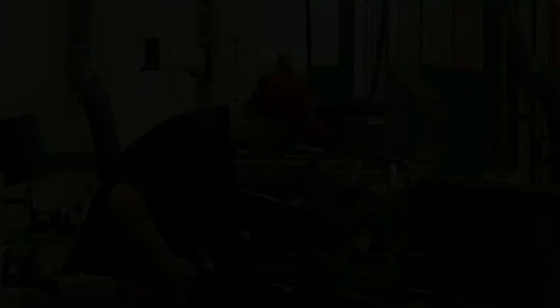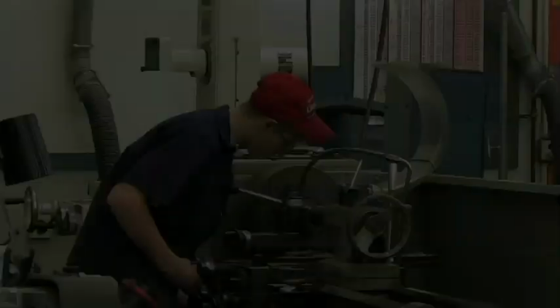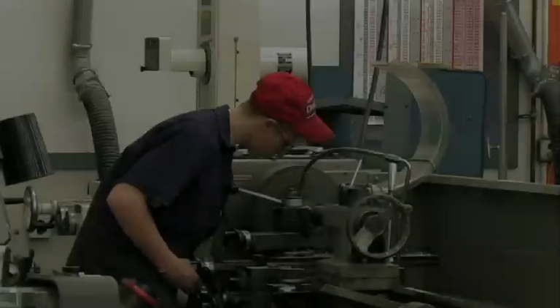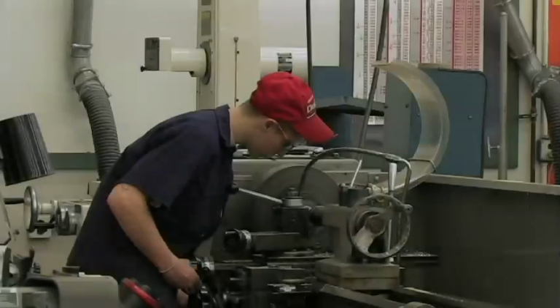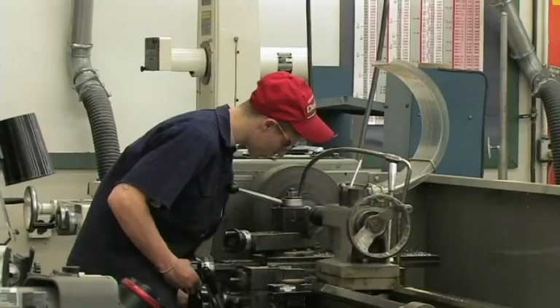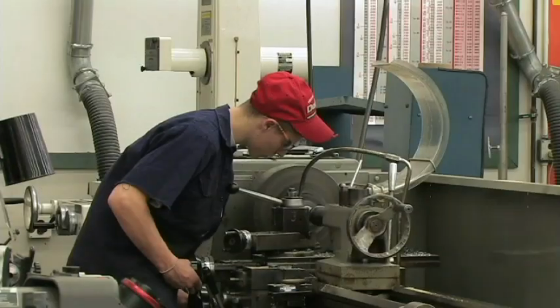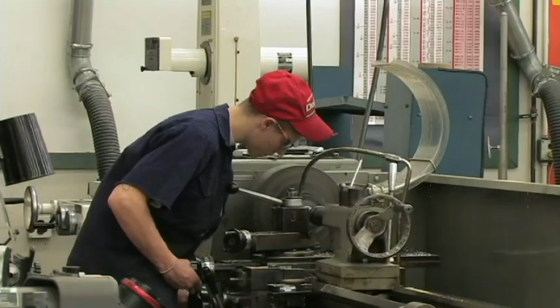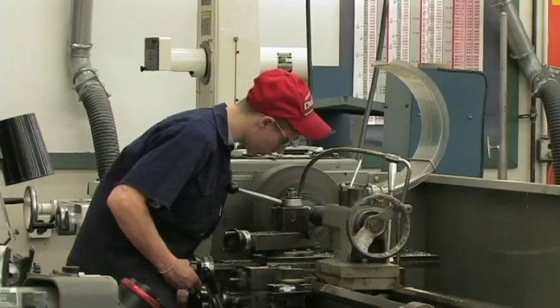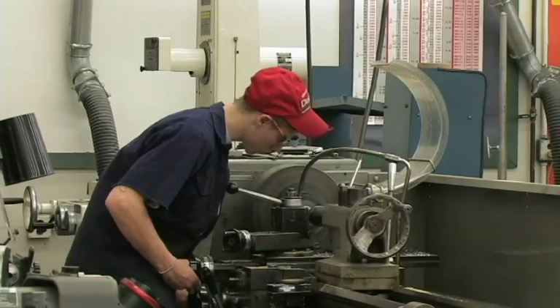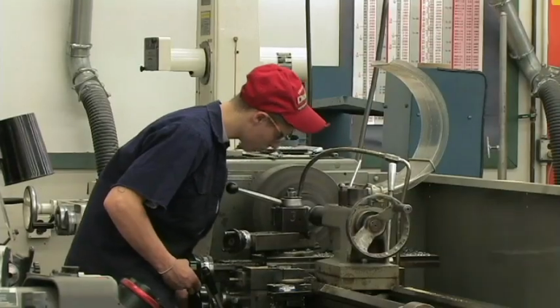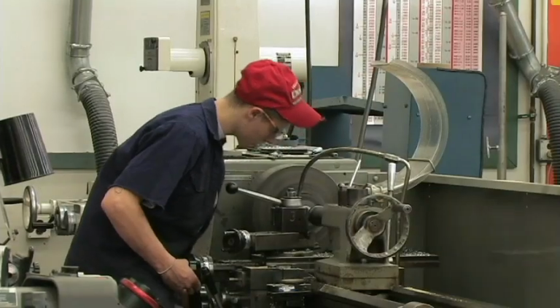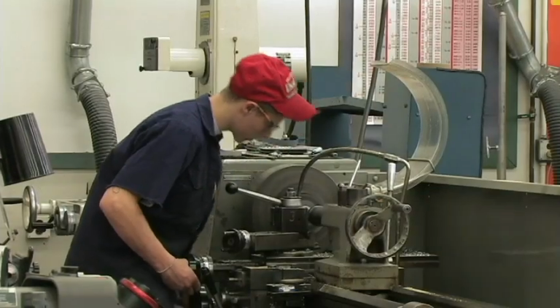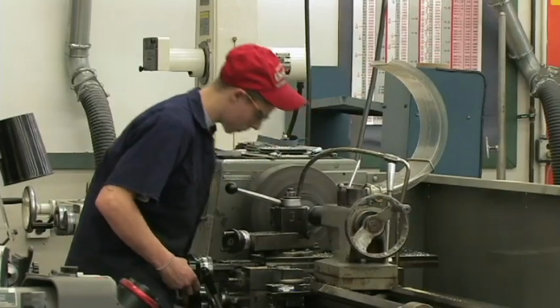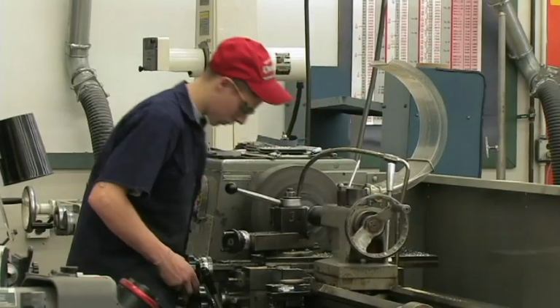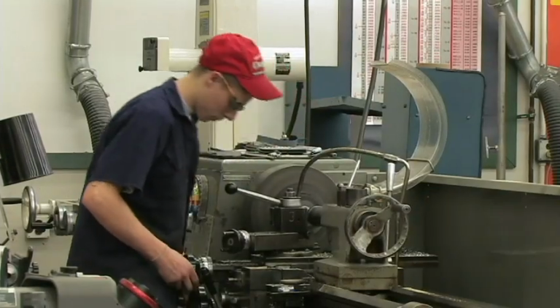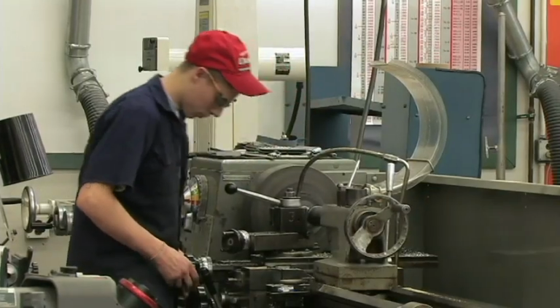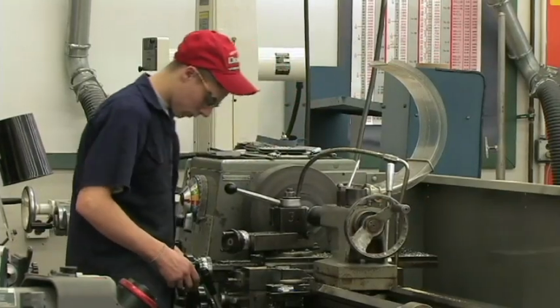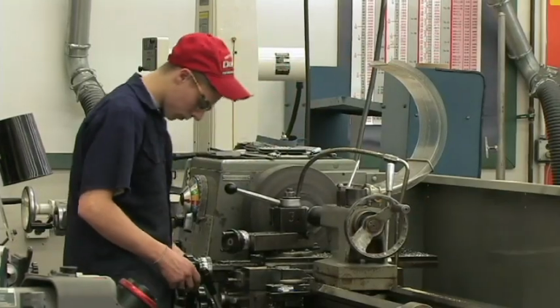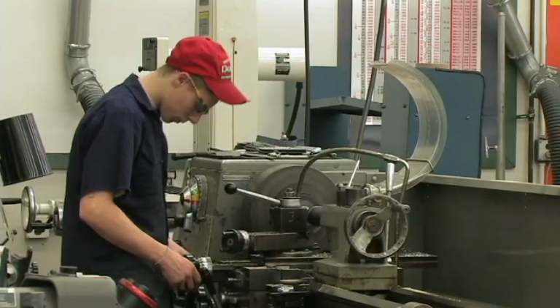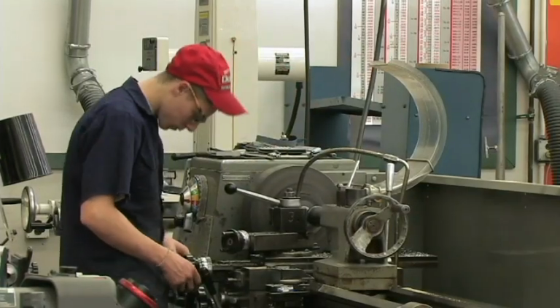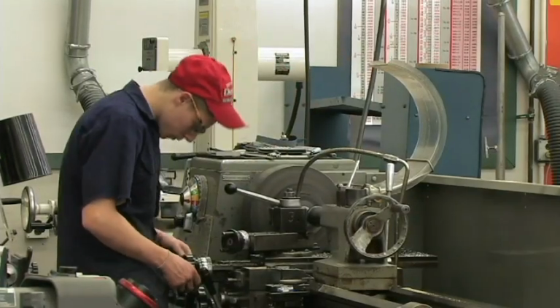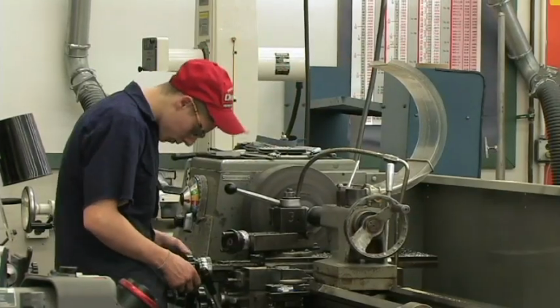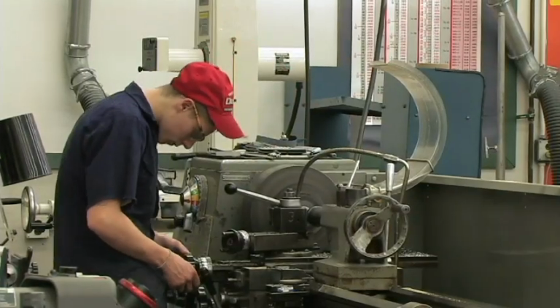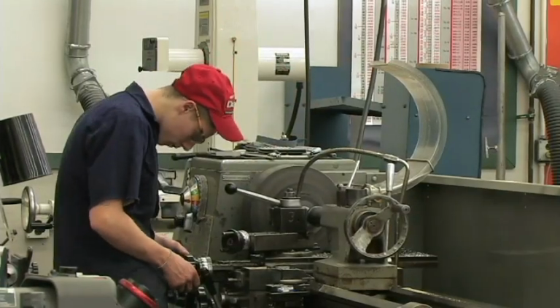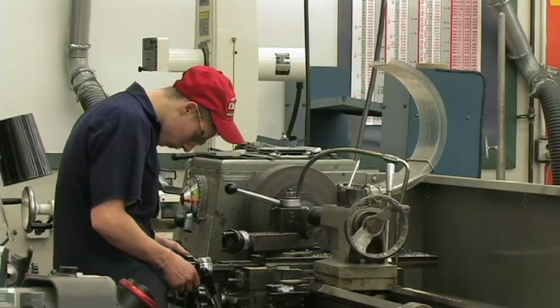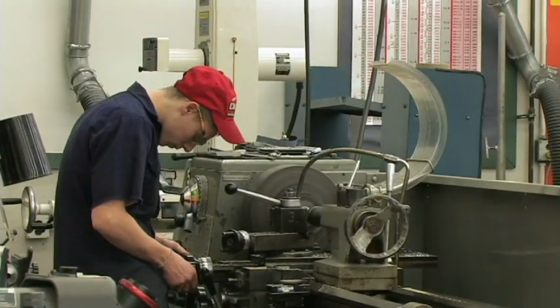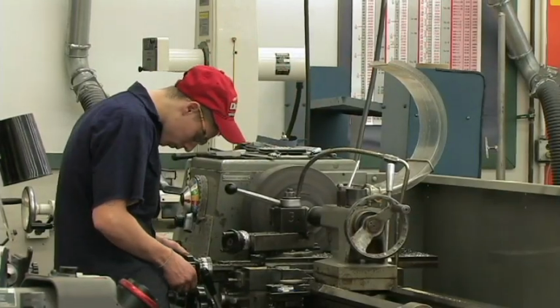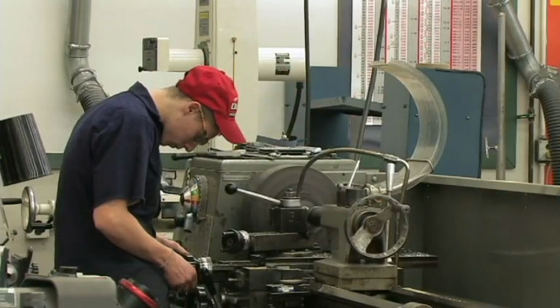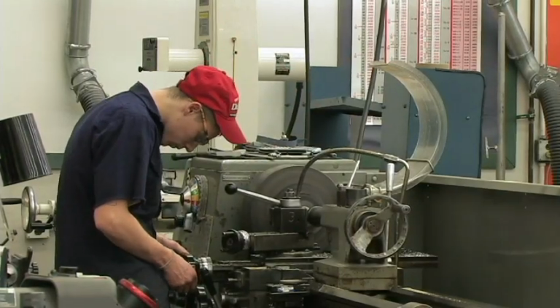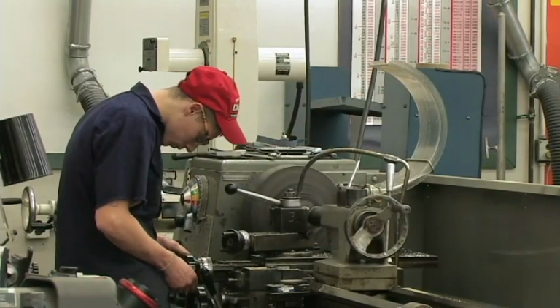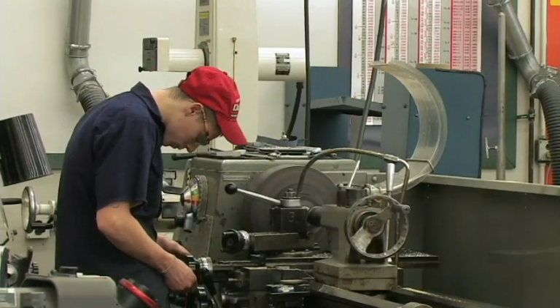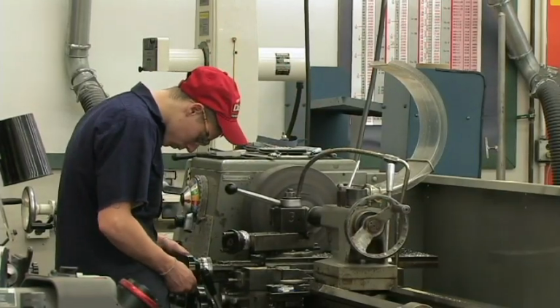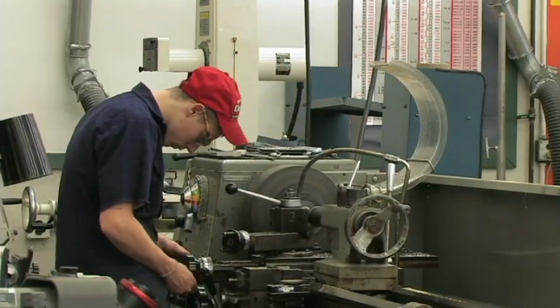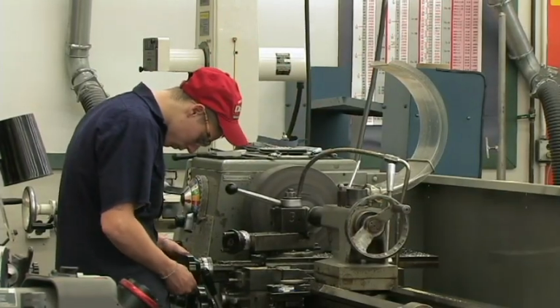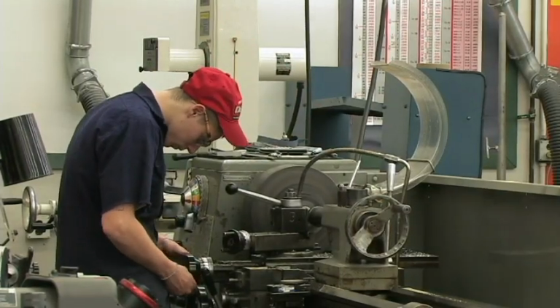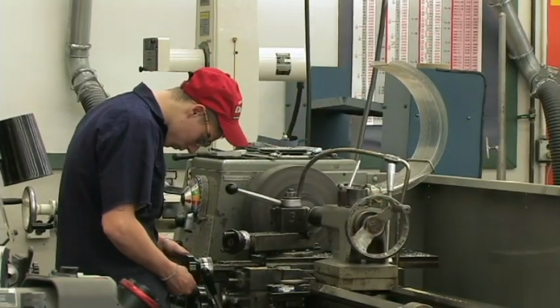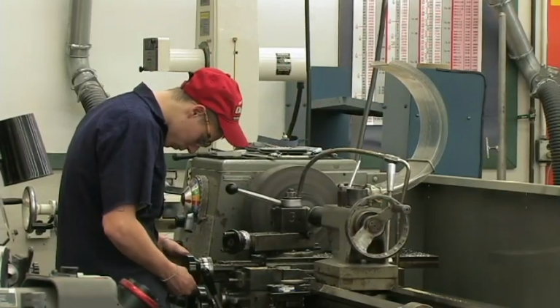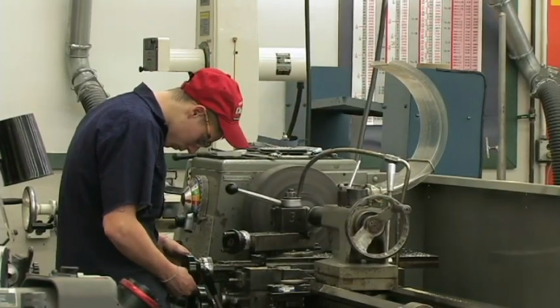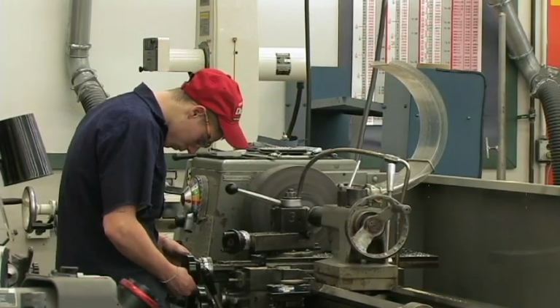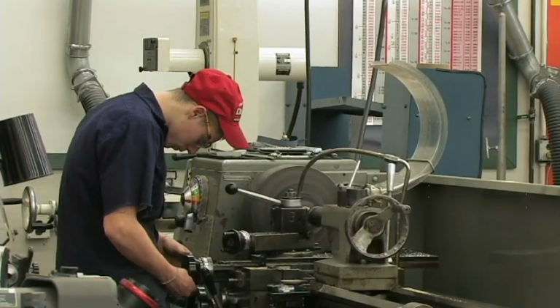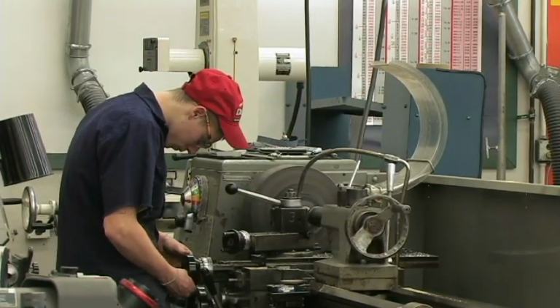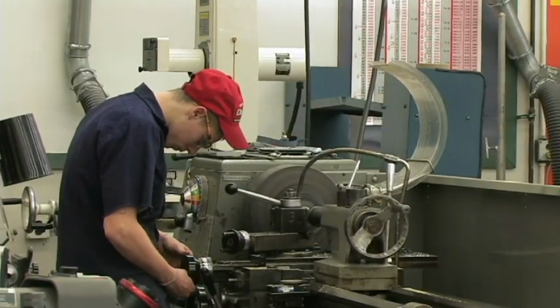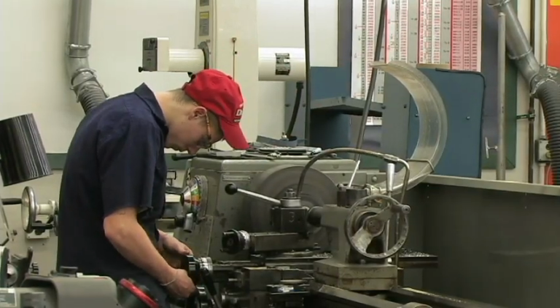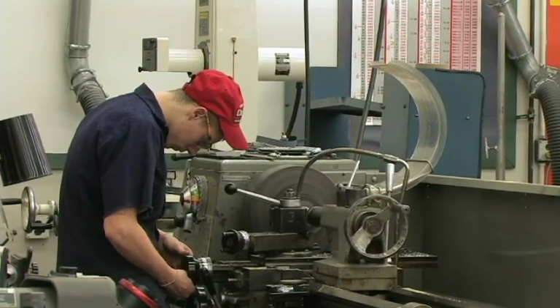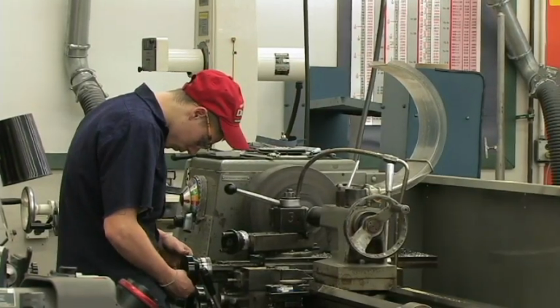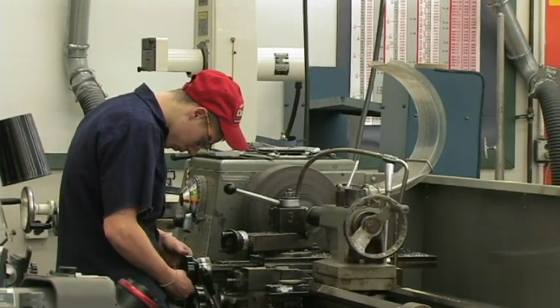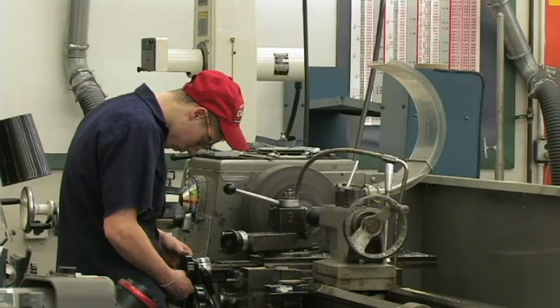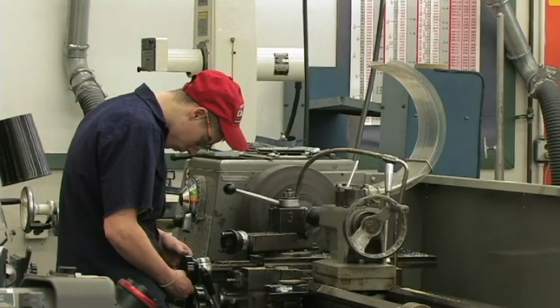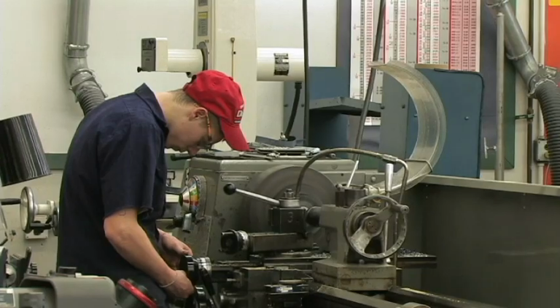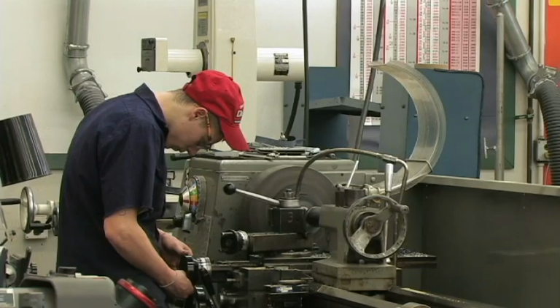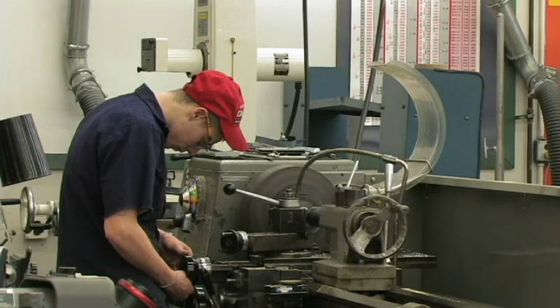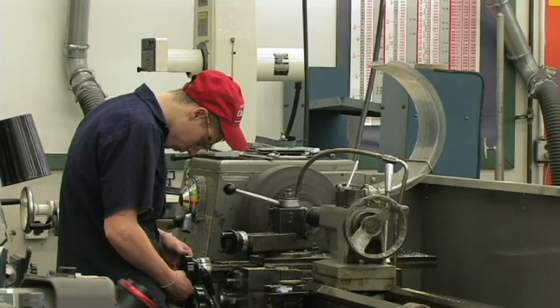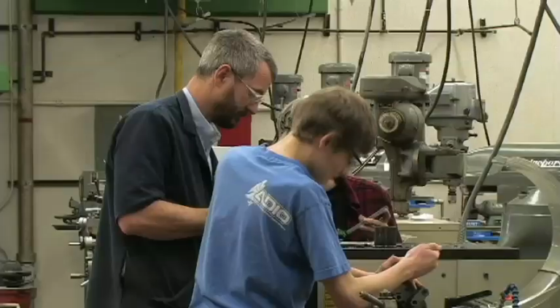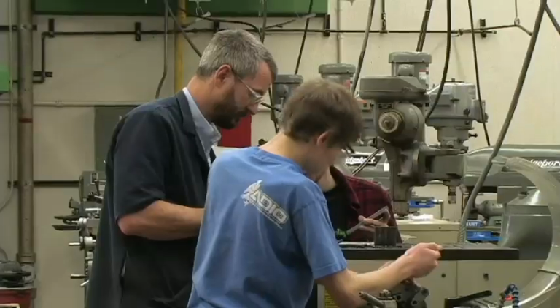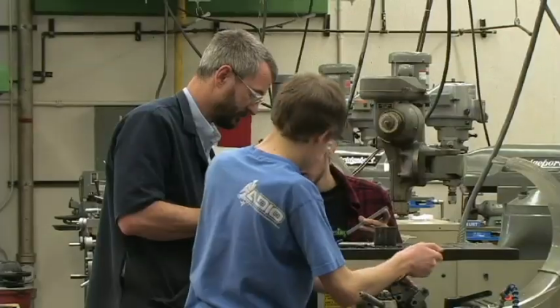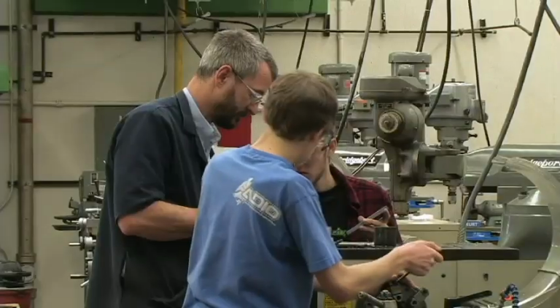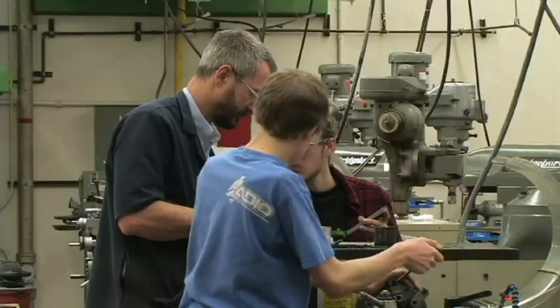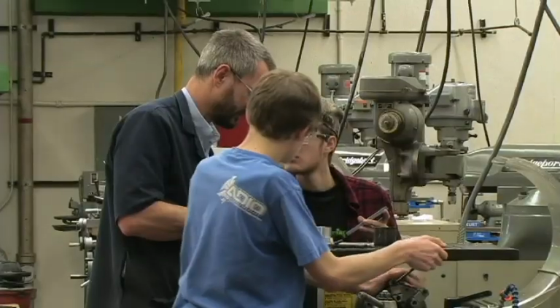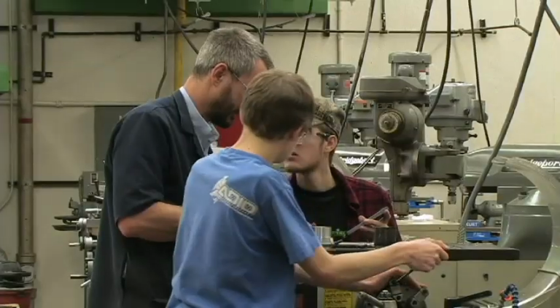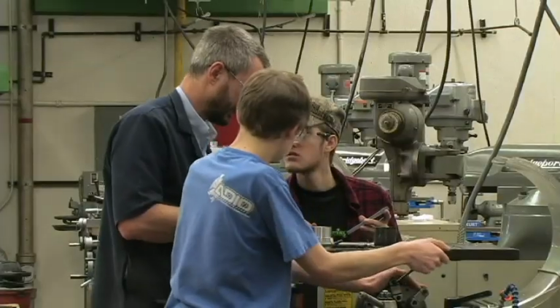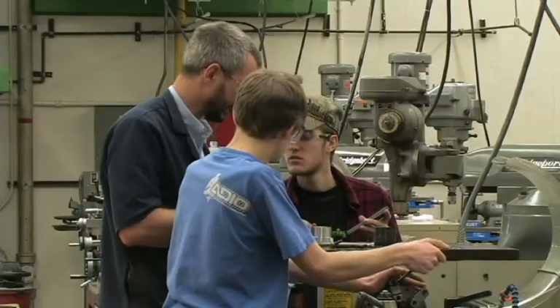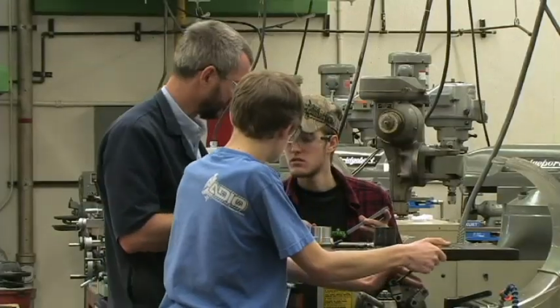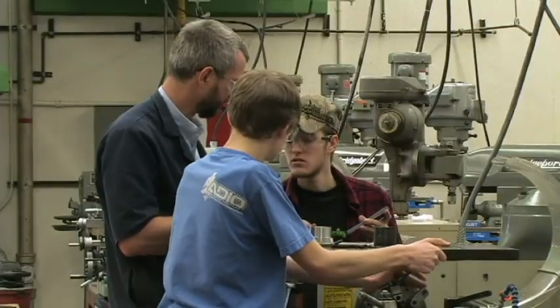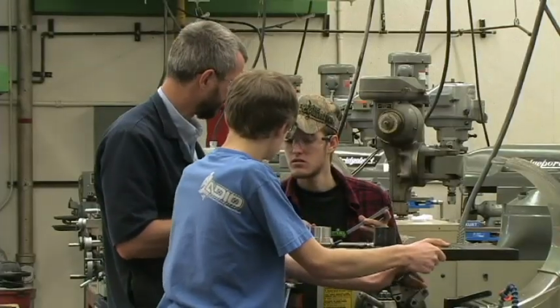Metalworkers use powered machine tools to shape and form many parts which, when assembled, produce many of the products that we use.